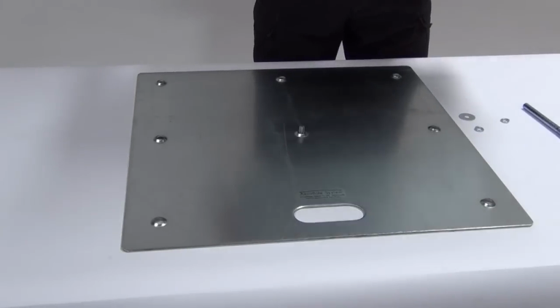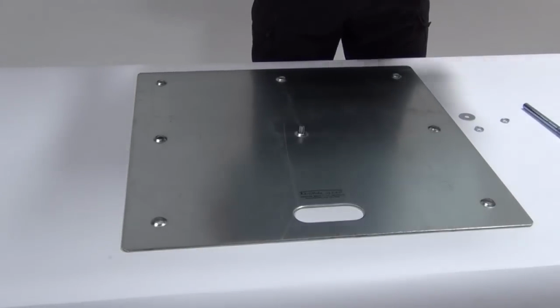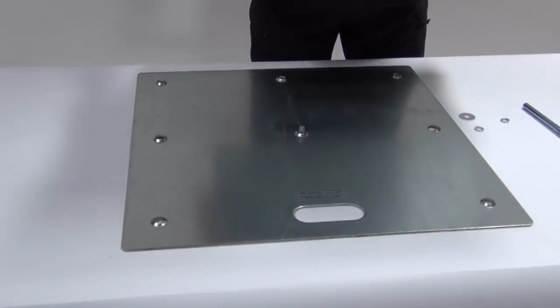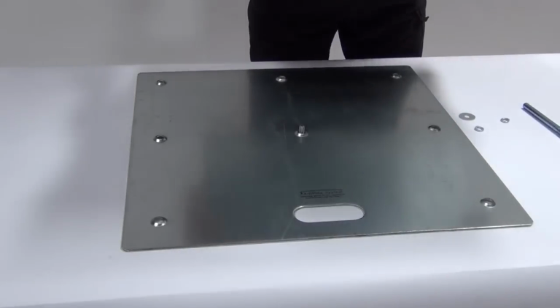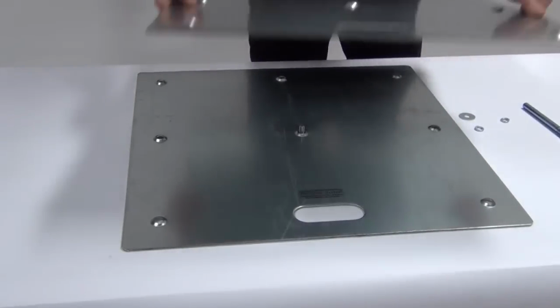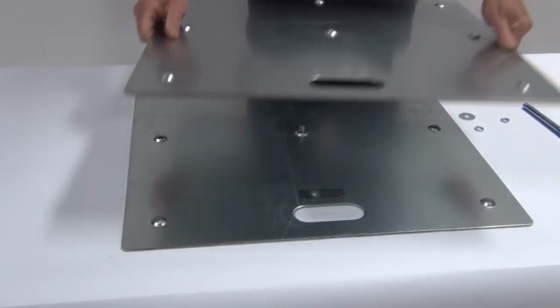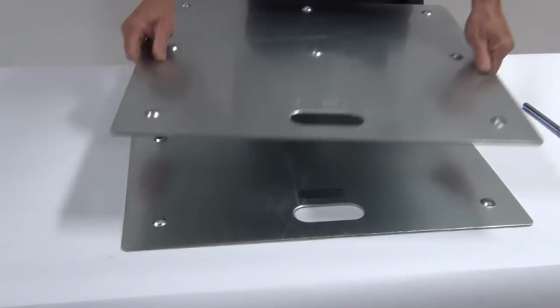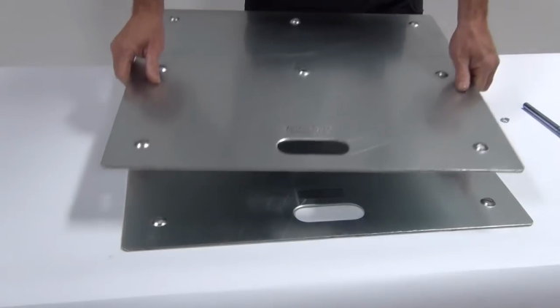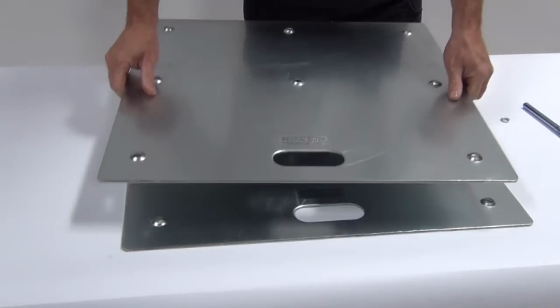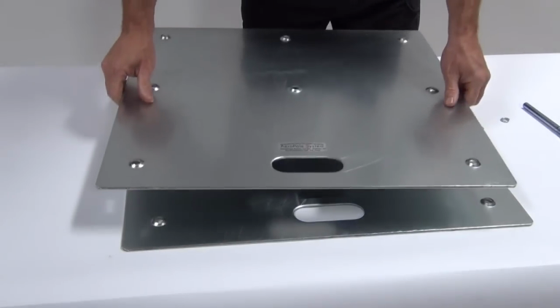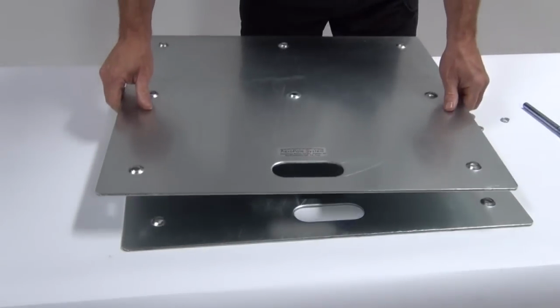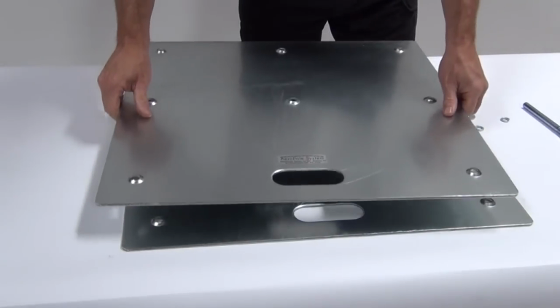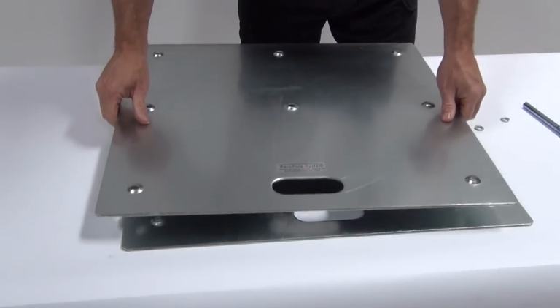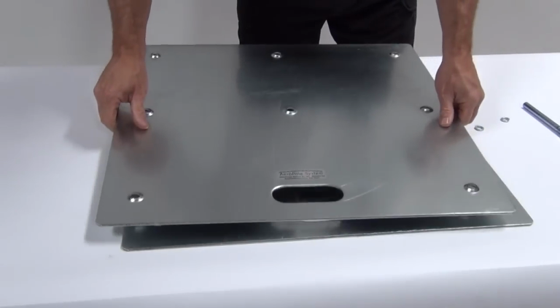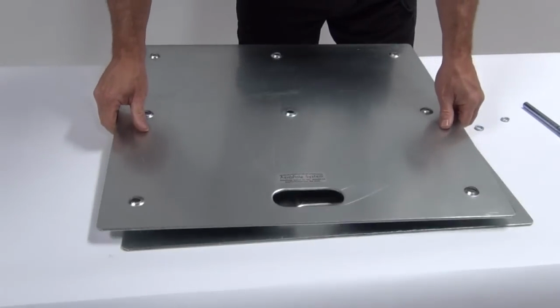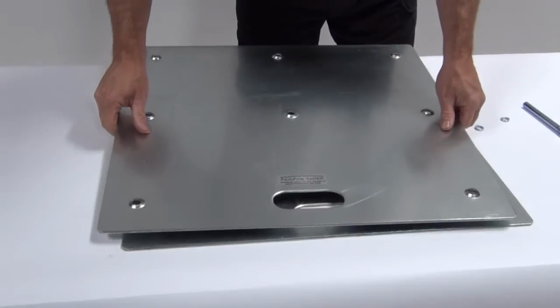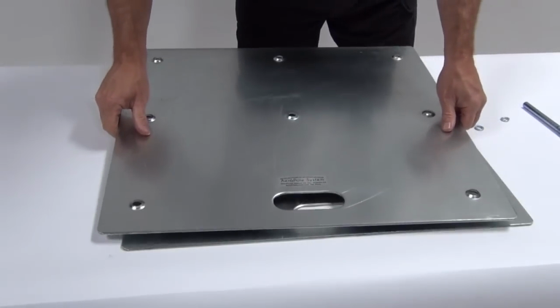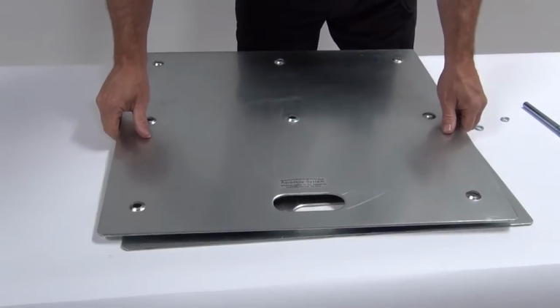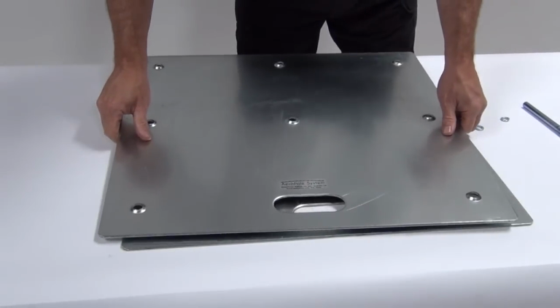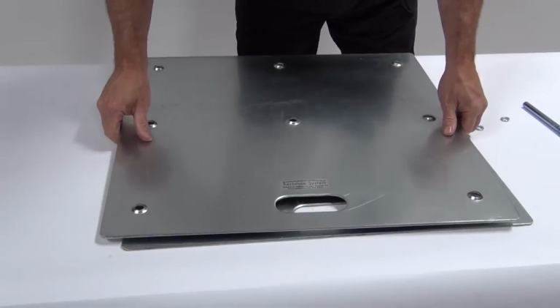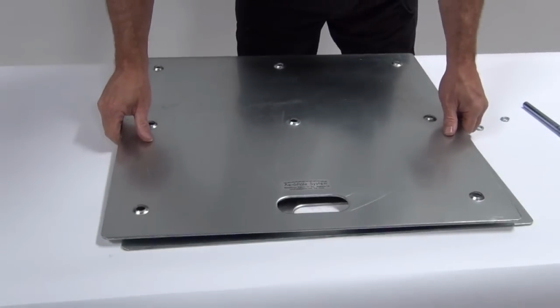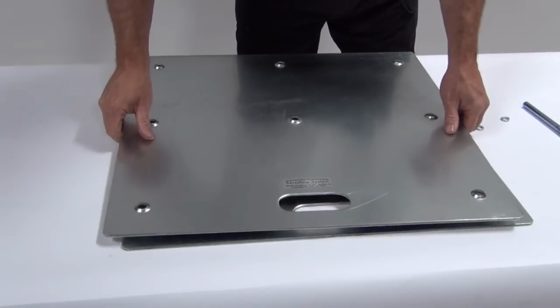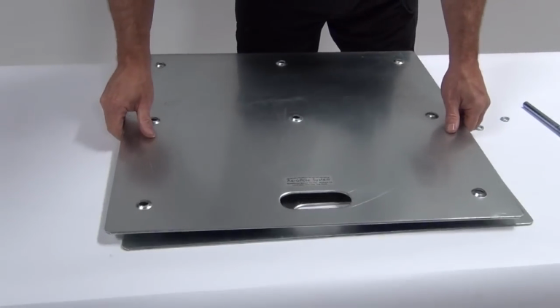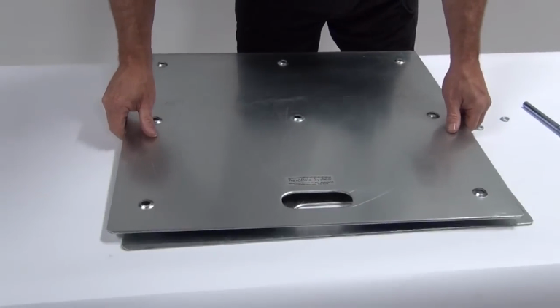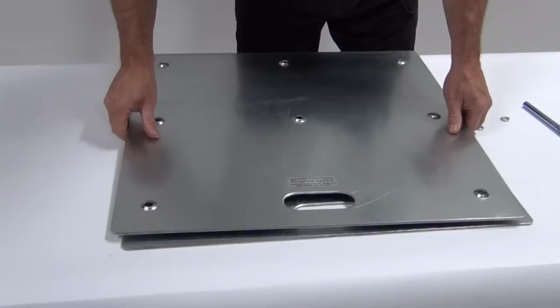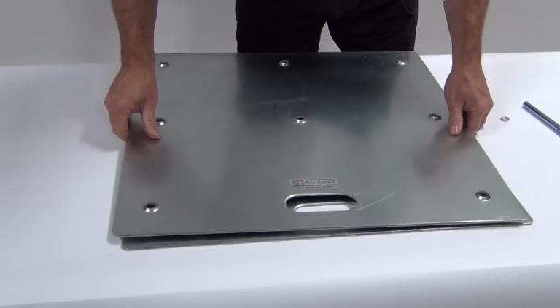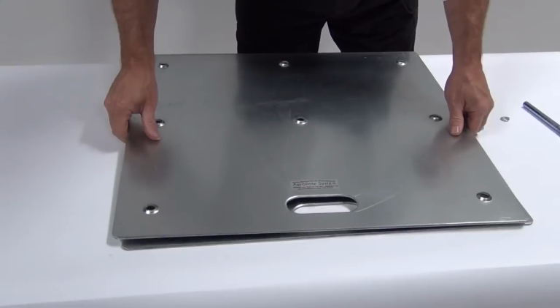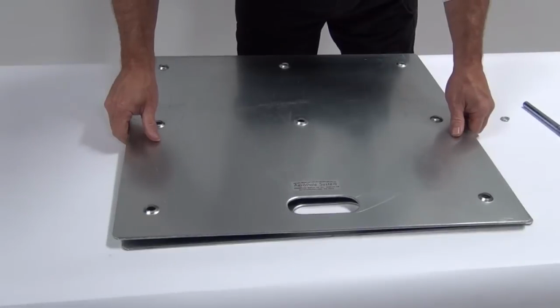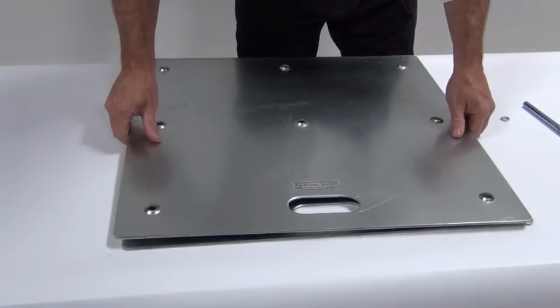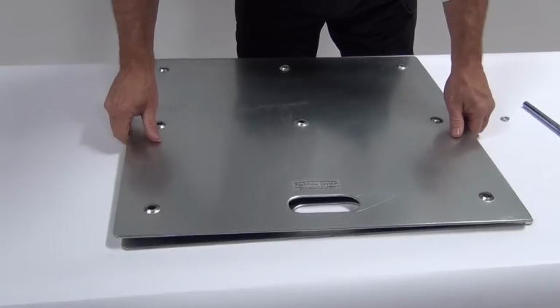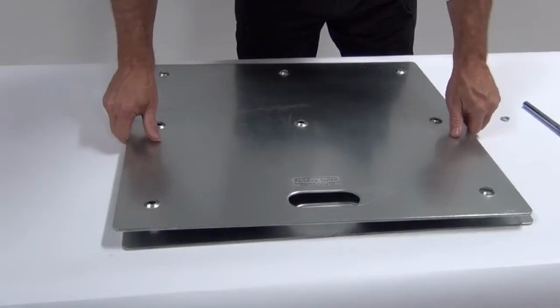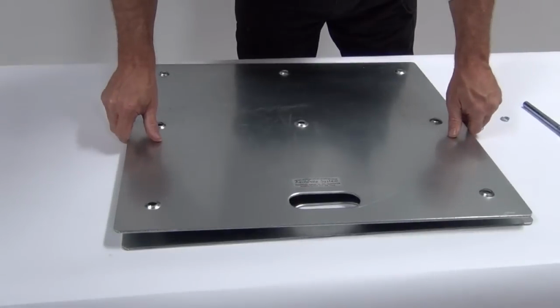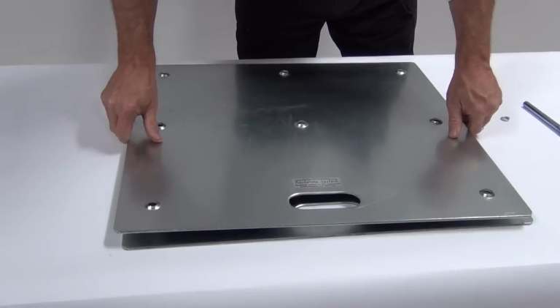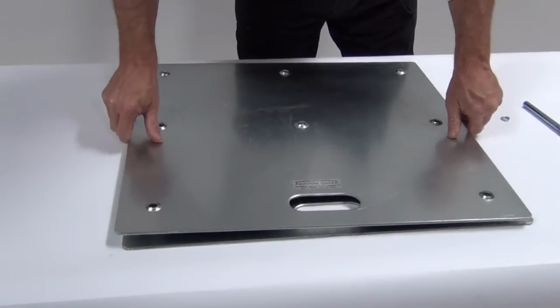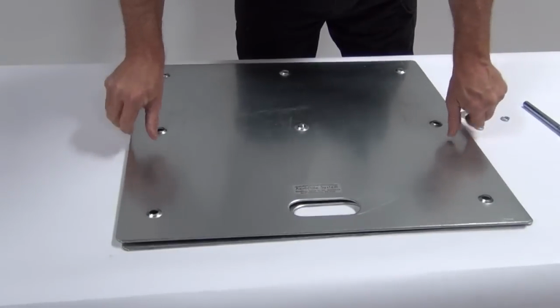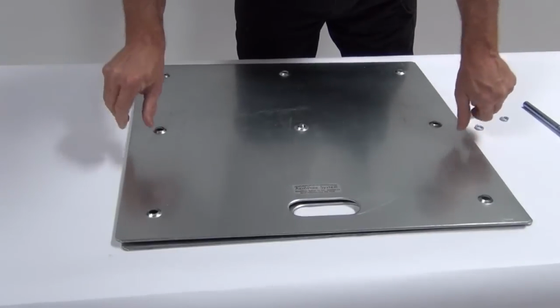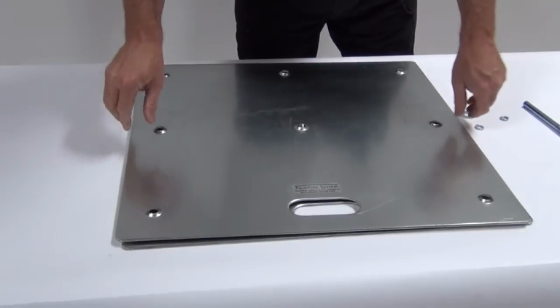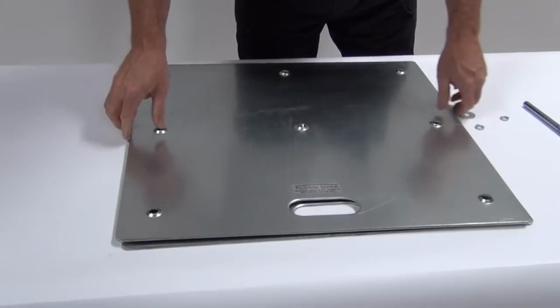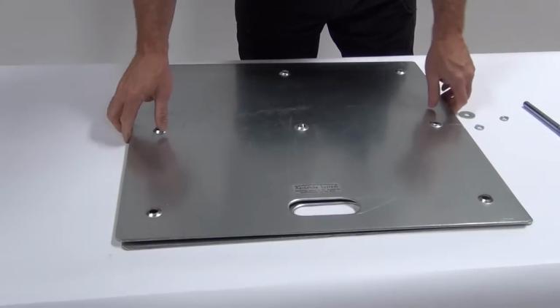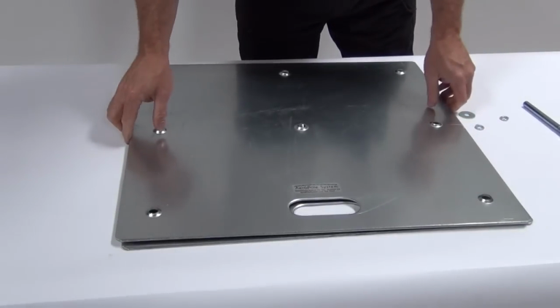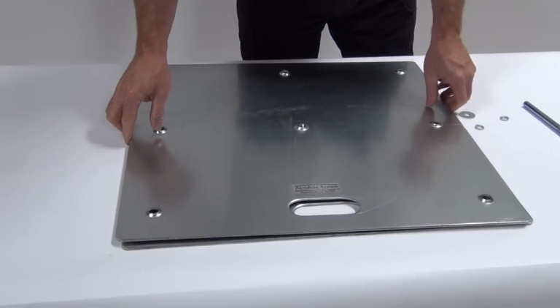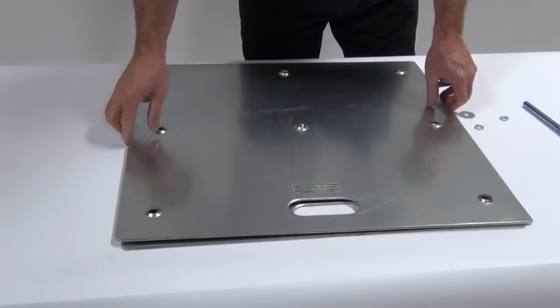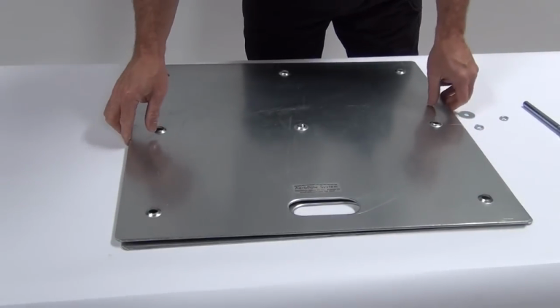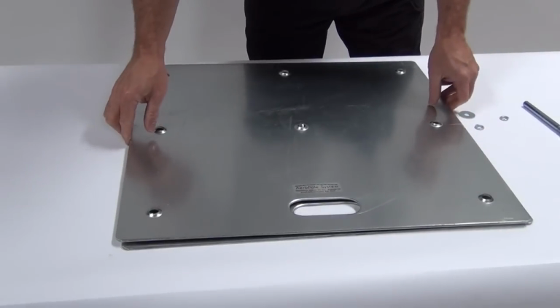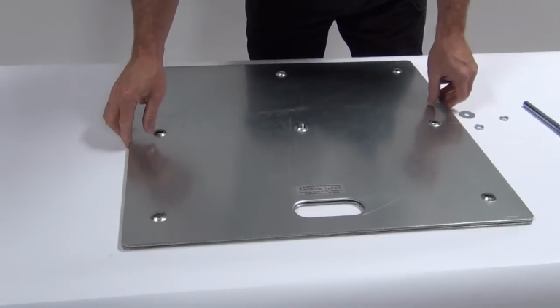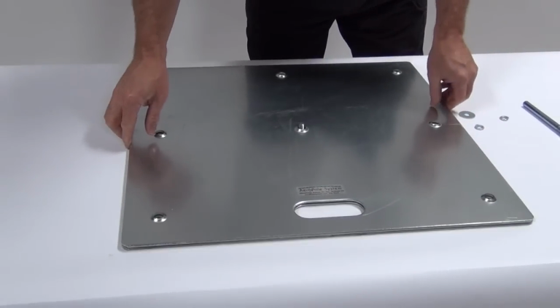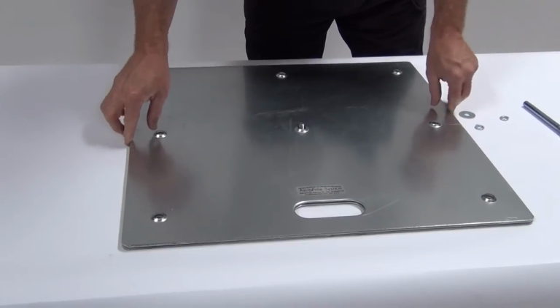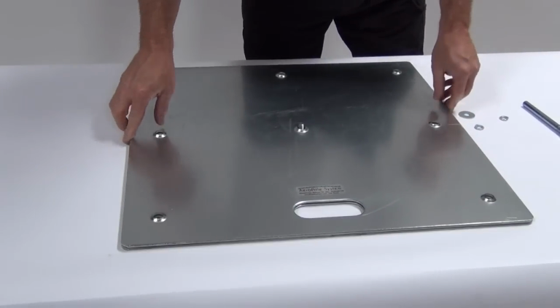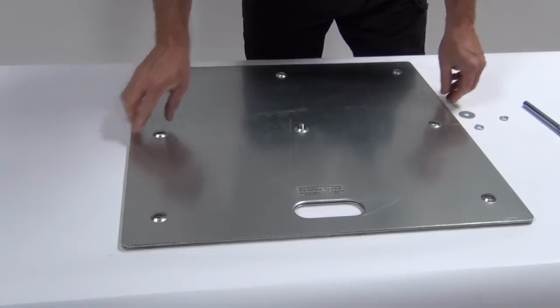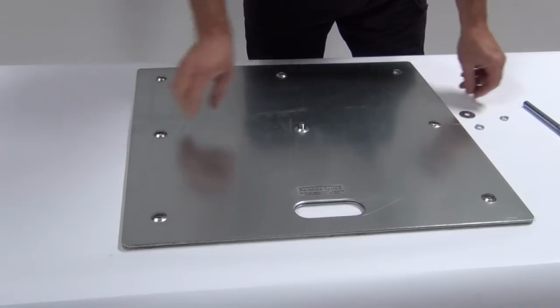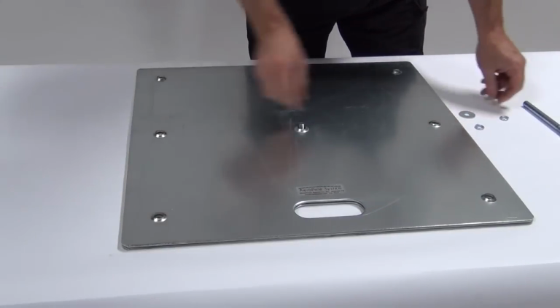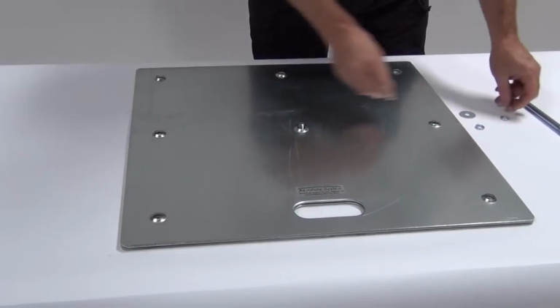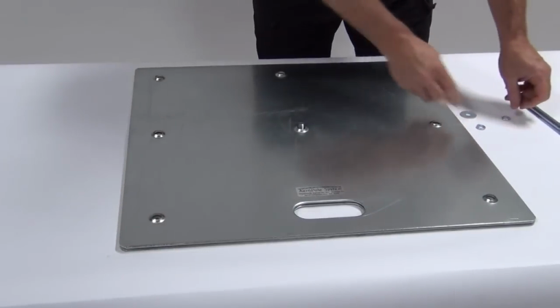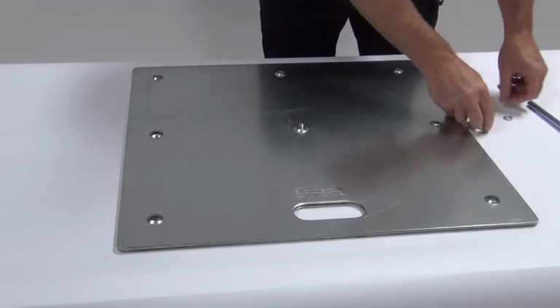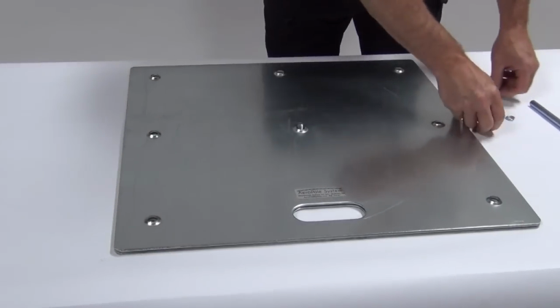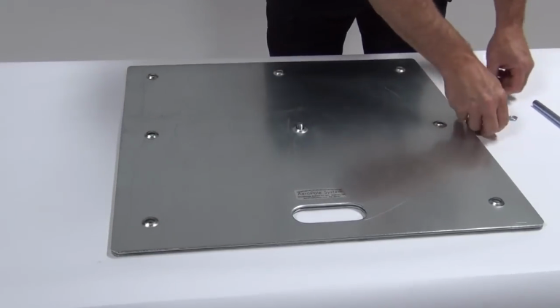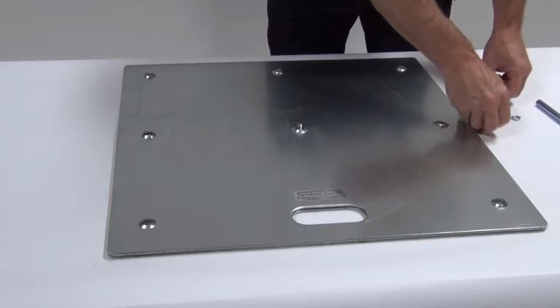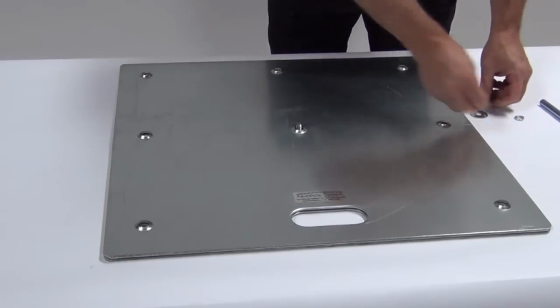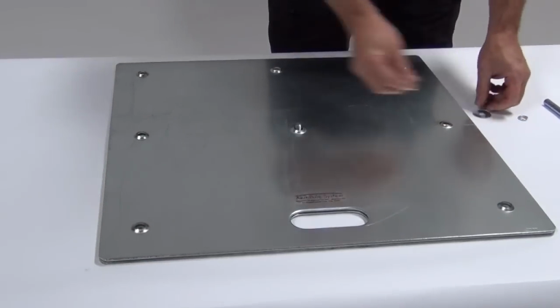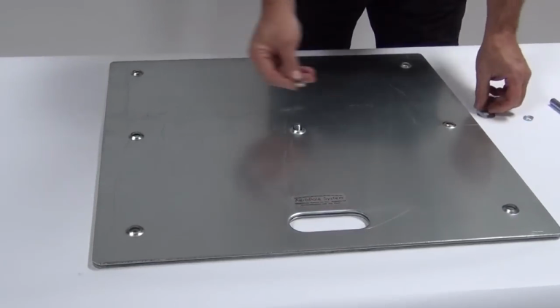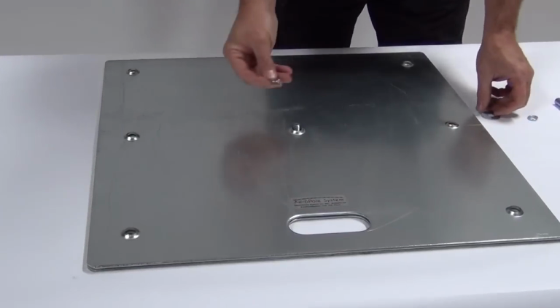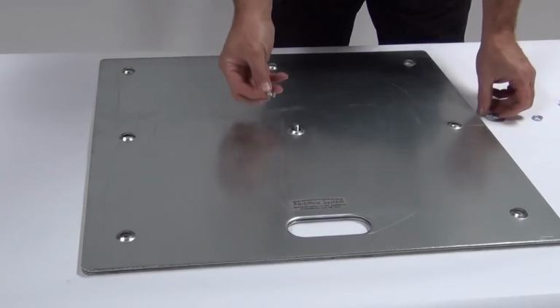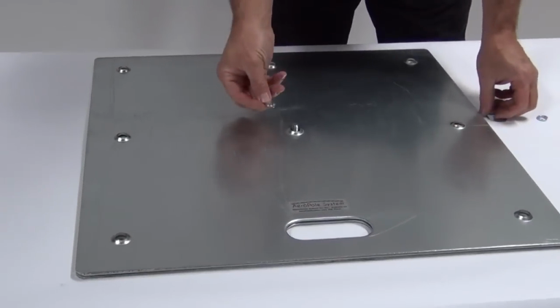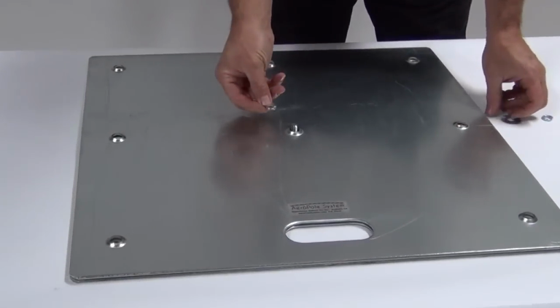For outdoor projects, the Aeropole base plates are designed to stack, allowing you to attach the pin through two base plates.